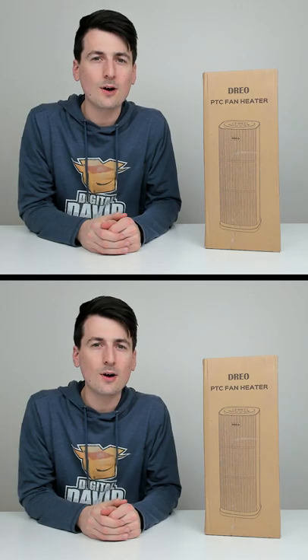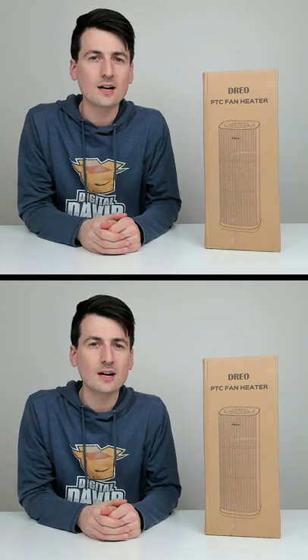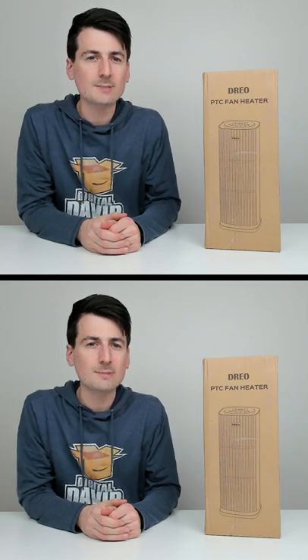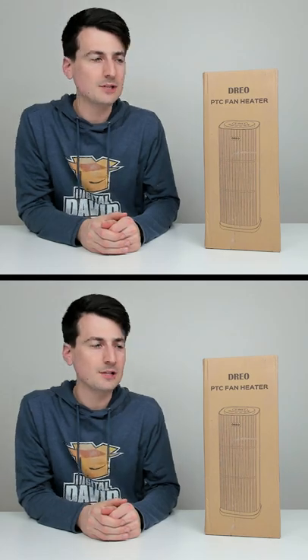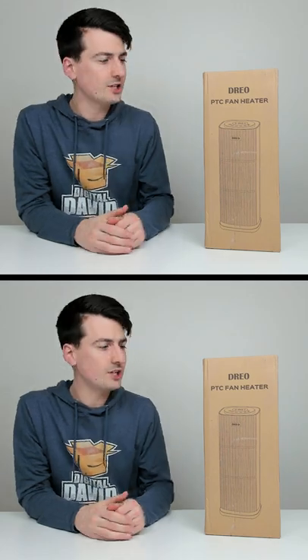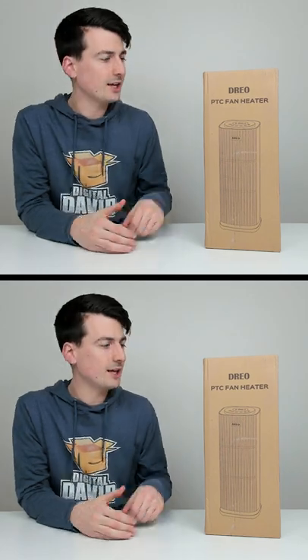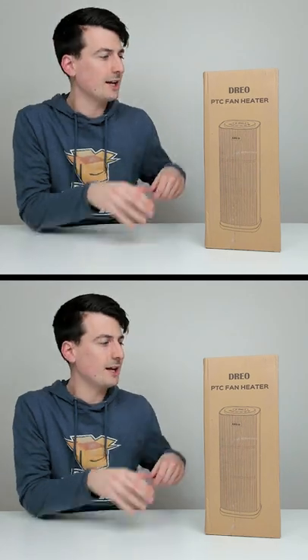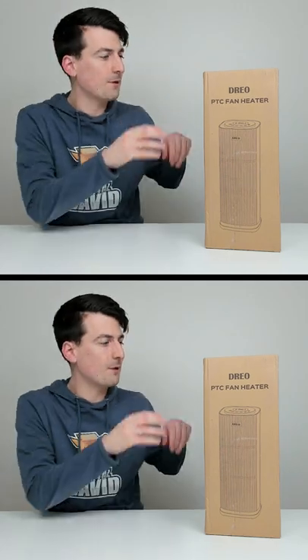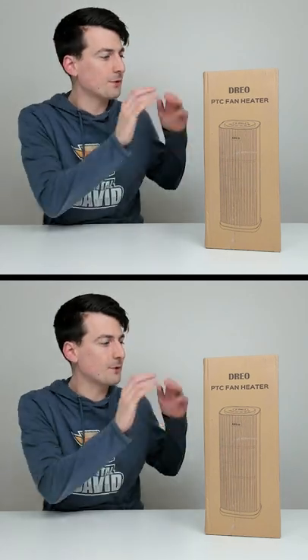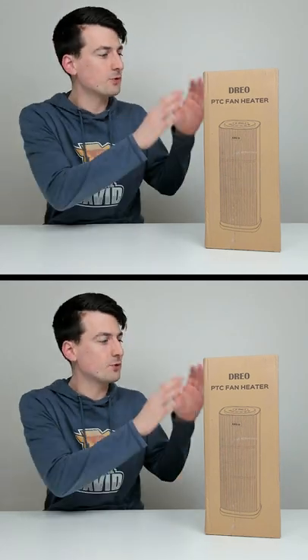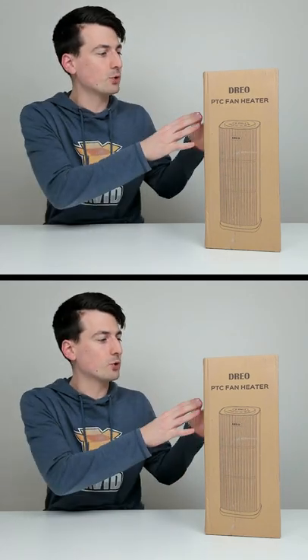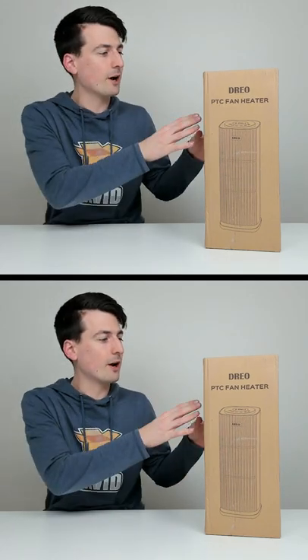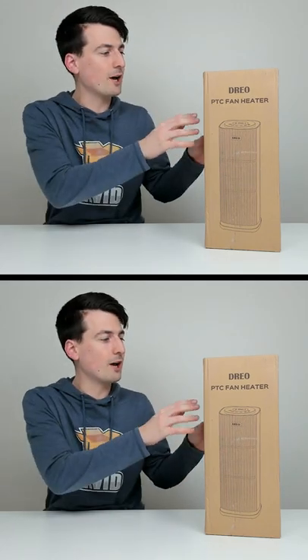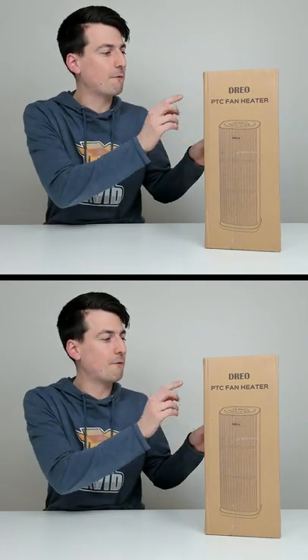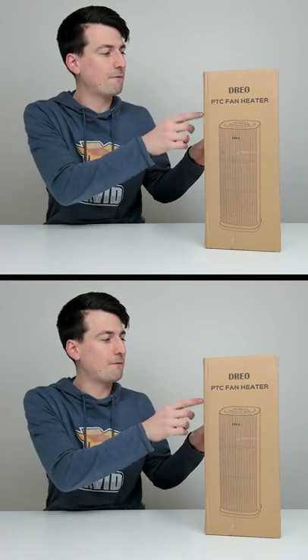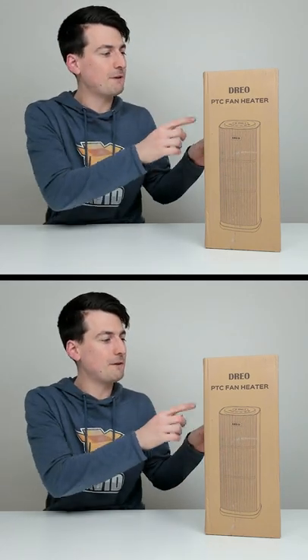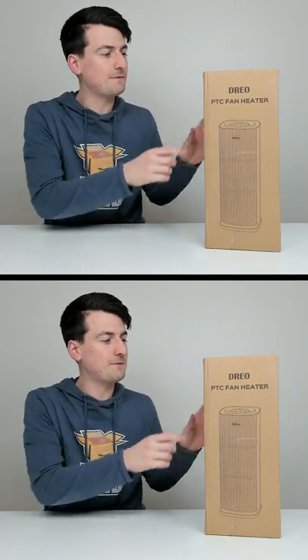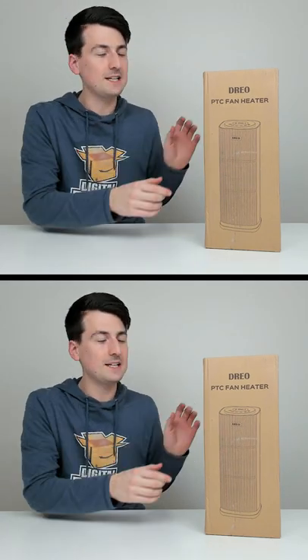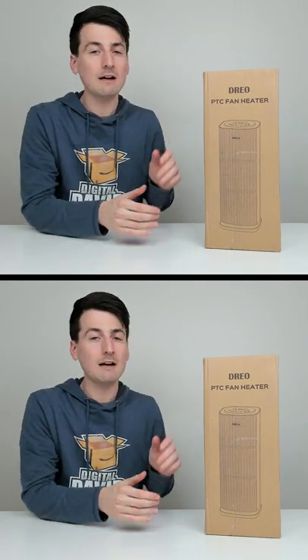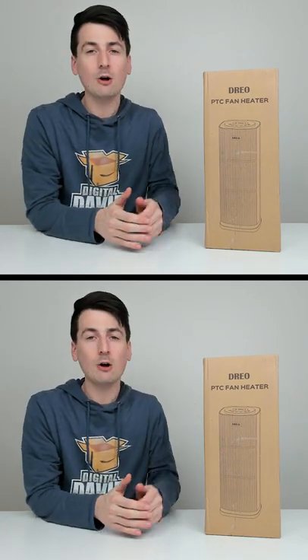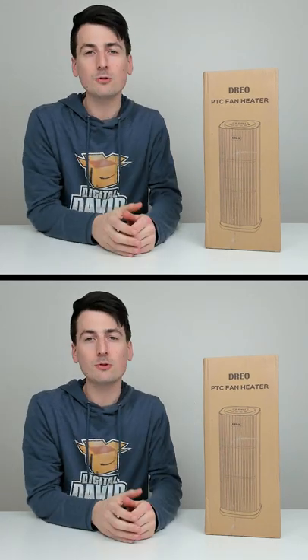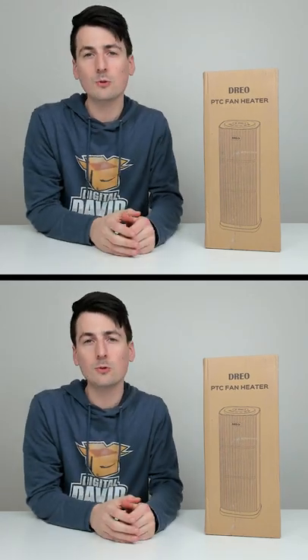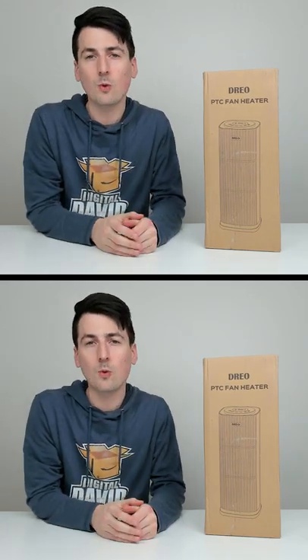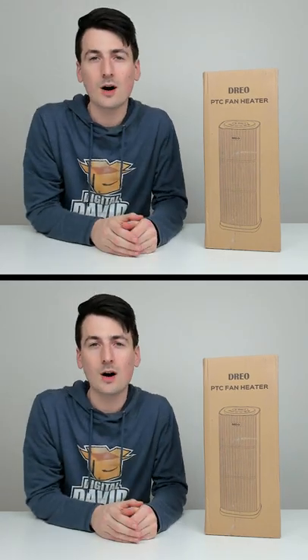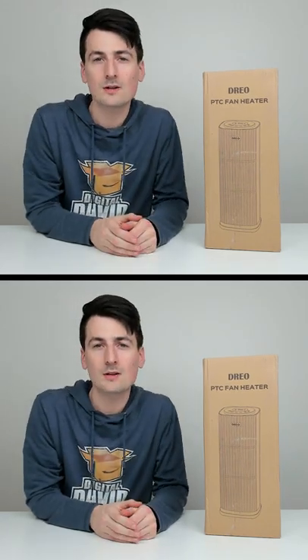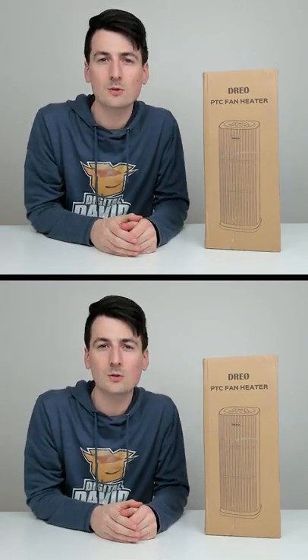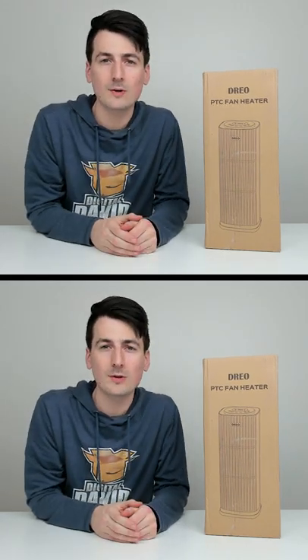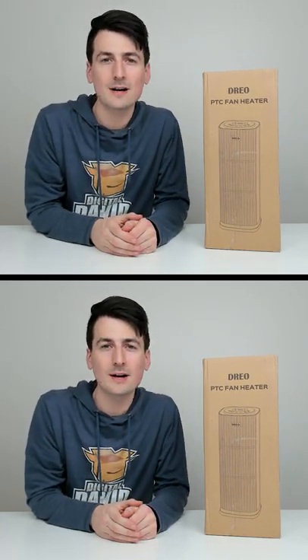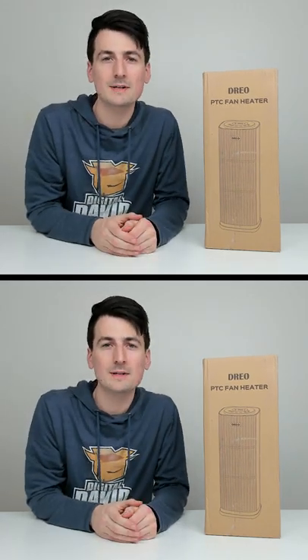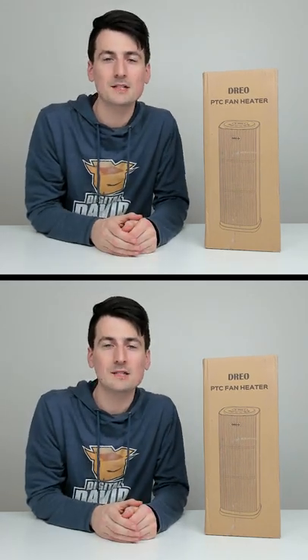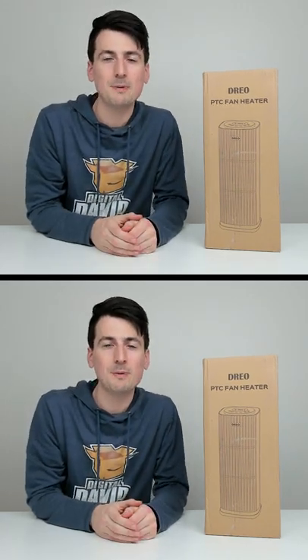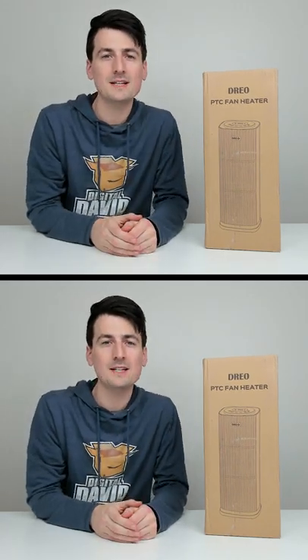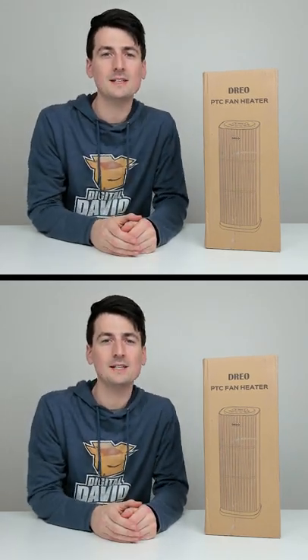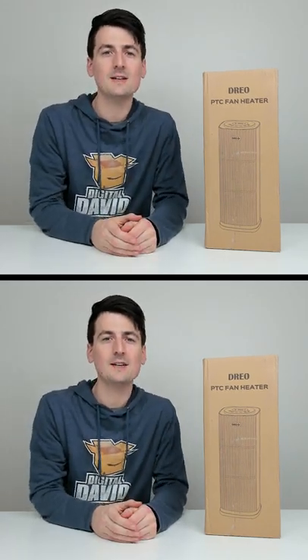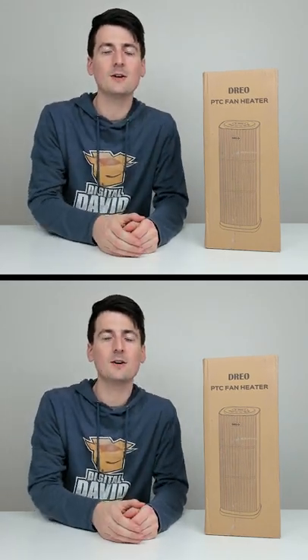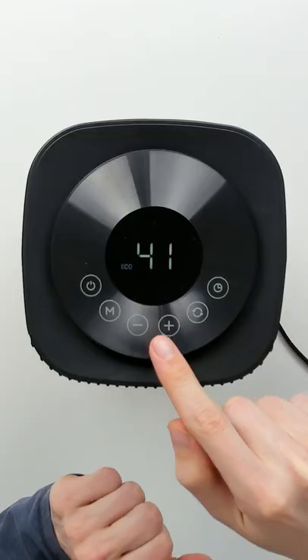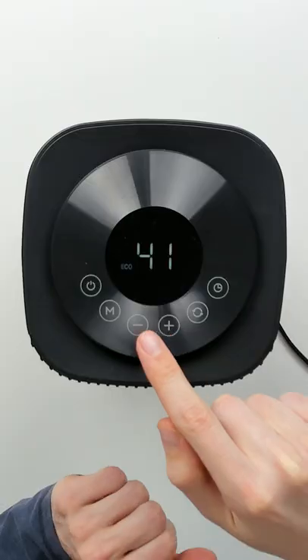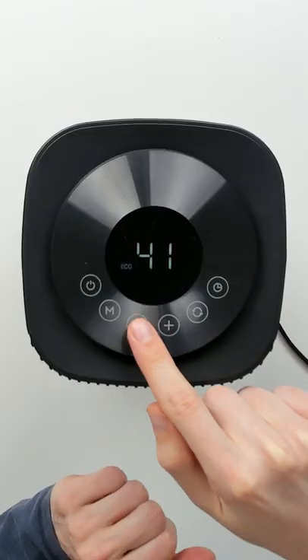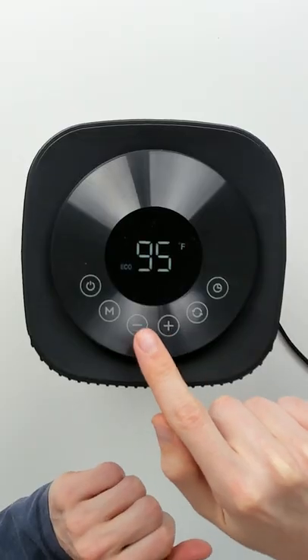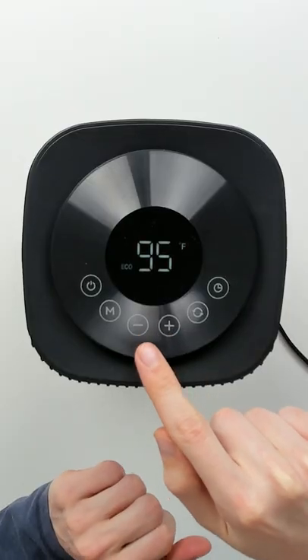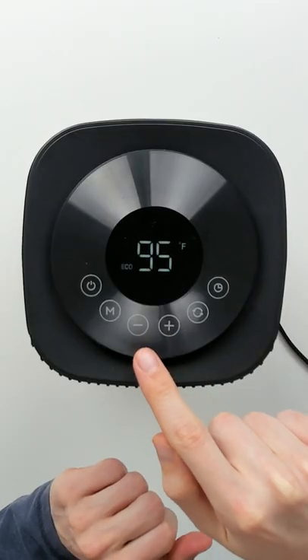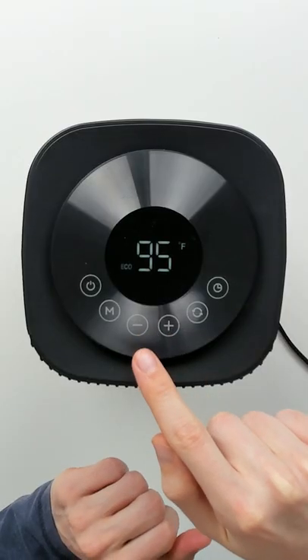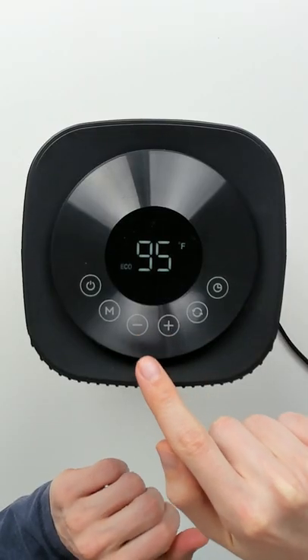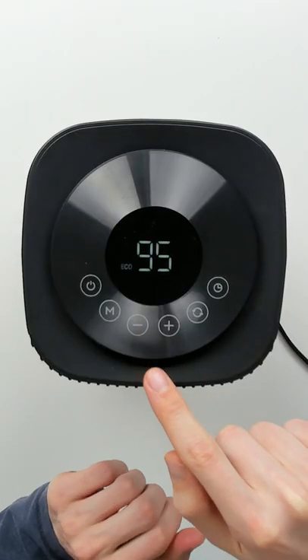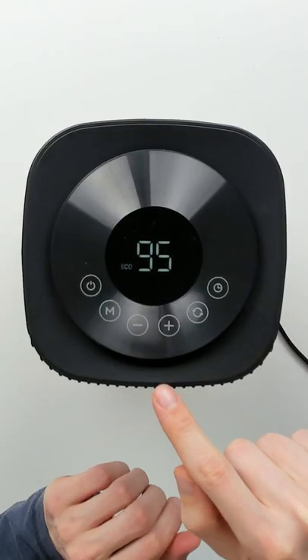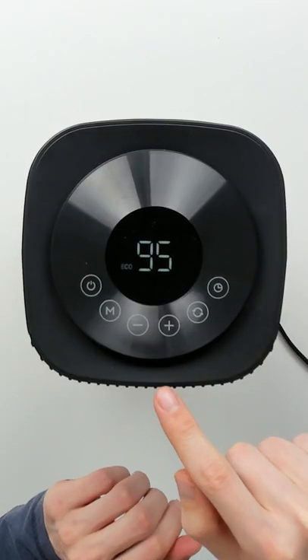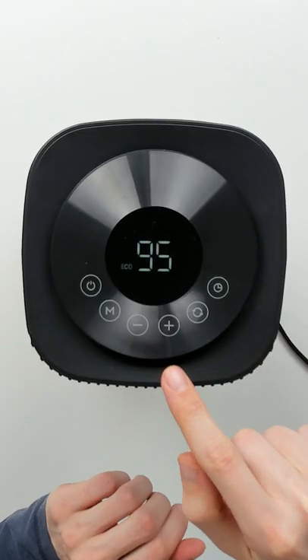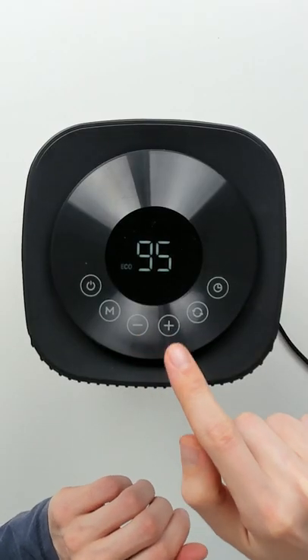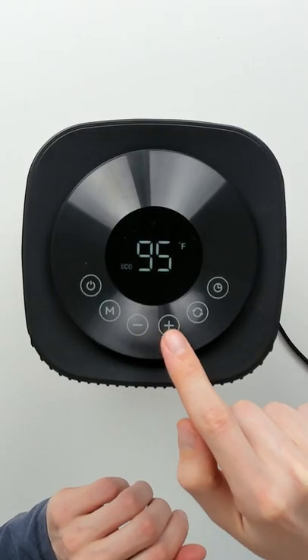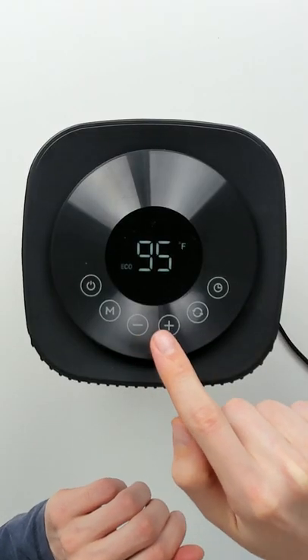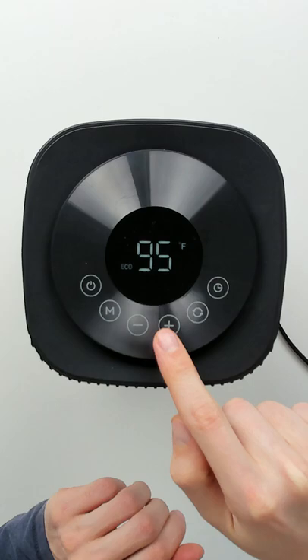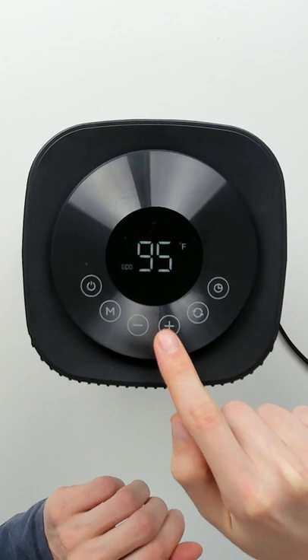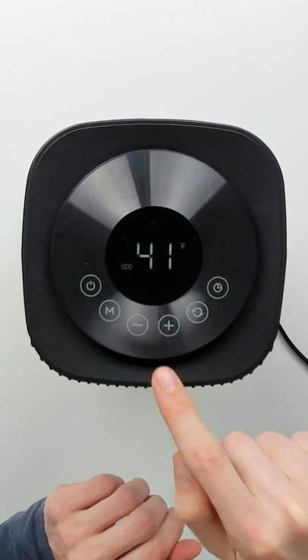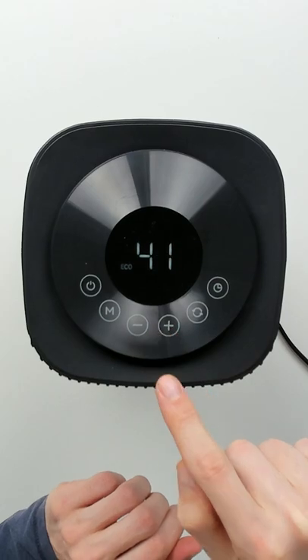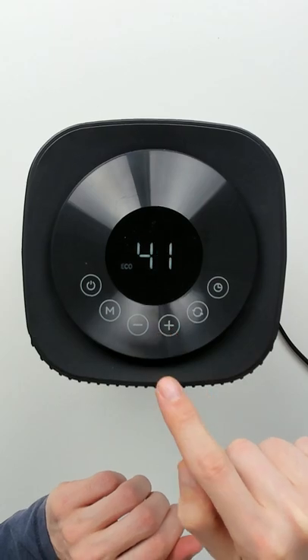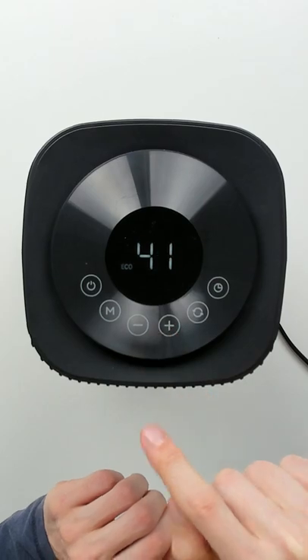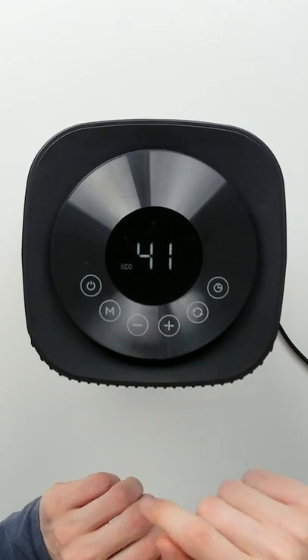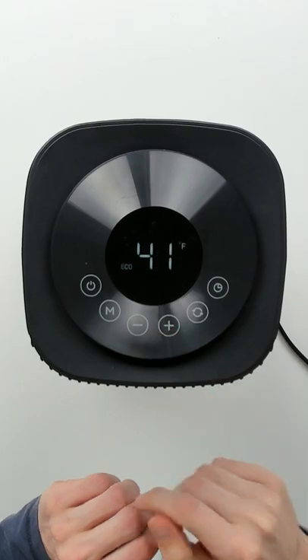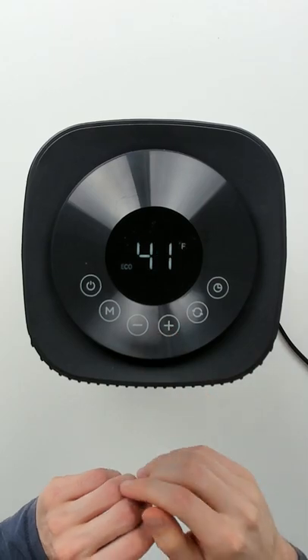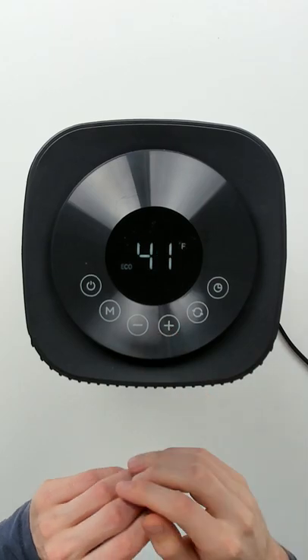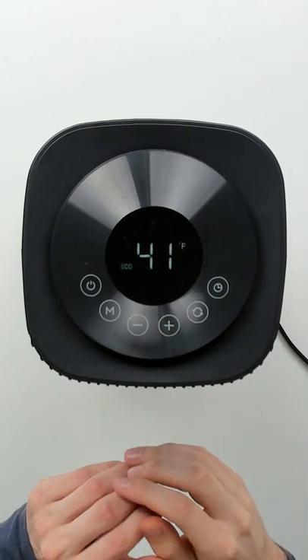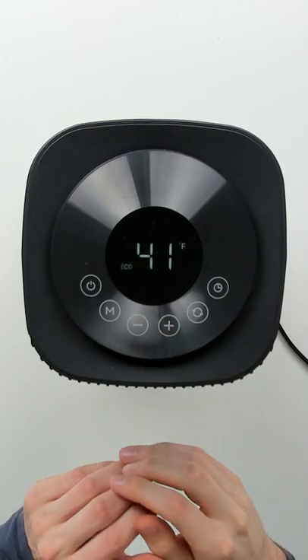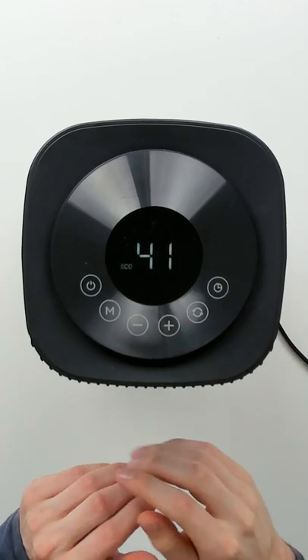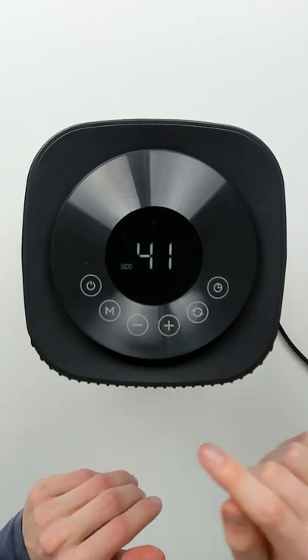I'm going to be checking out the Dreyo 1500 watt ceramic space heater. 41 degrees is the lowest setting, and 95 degrees is the hottest right there.